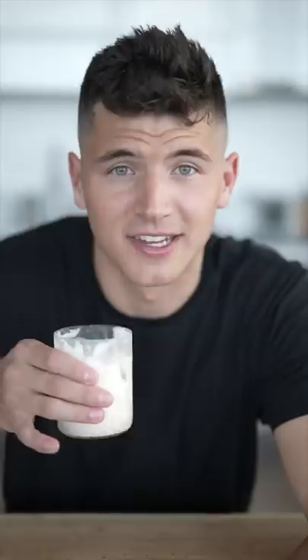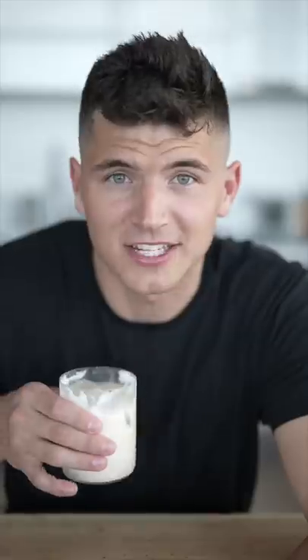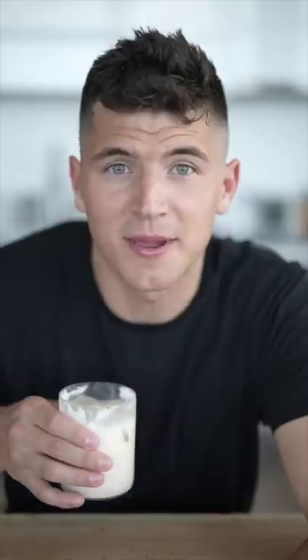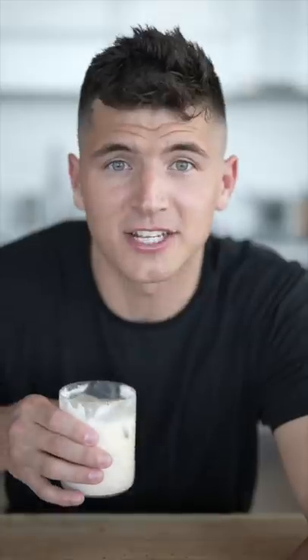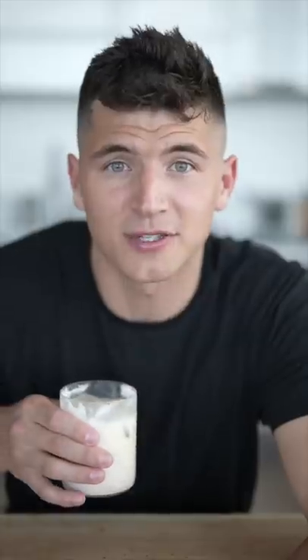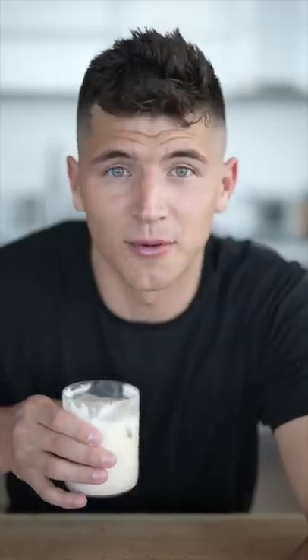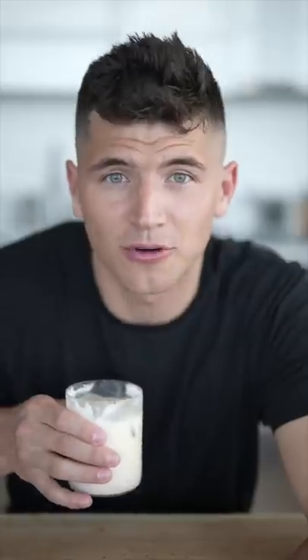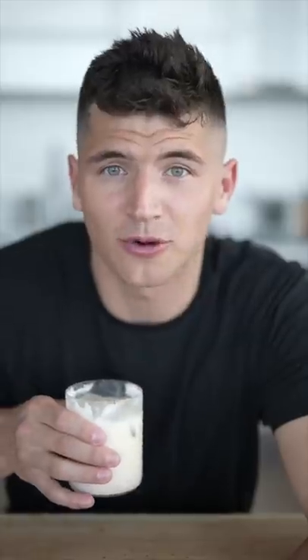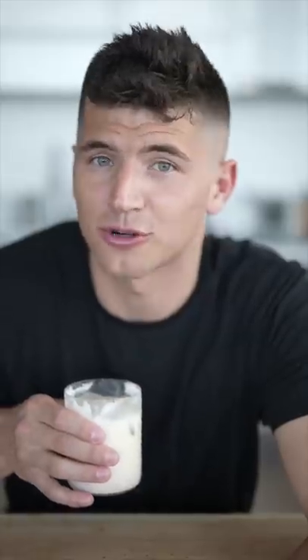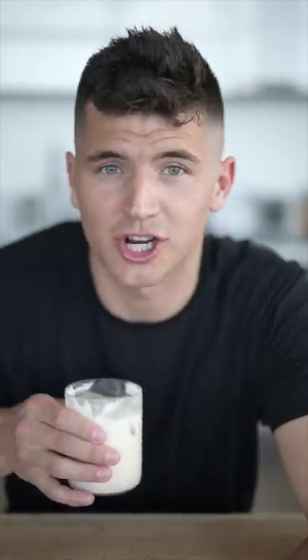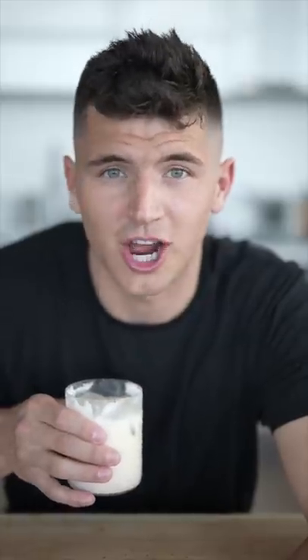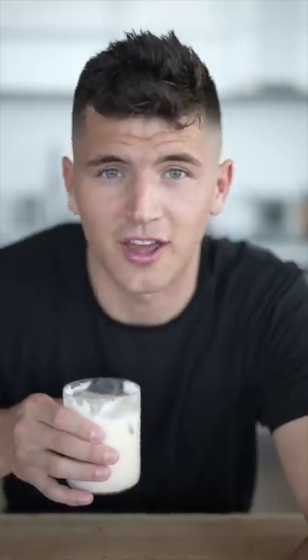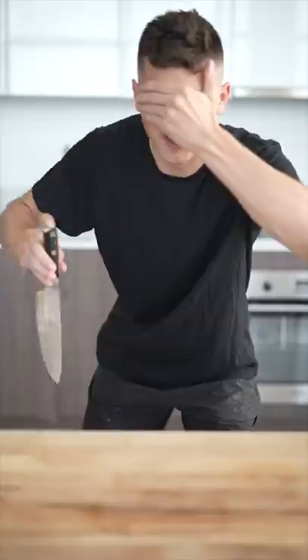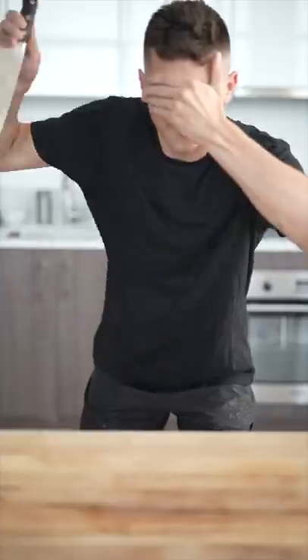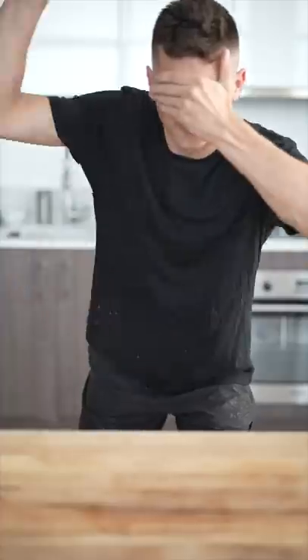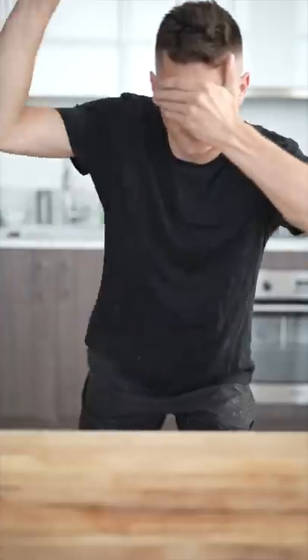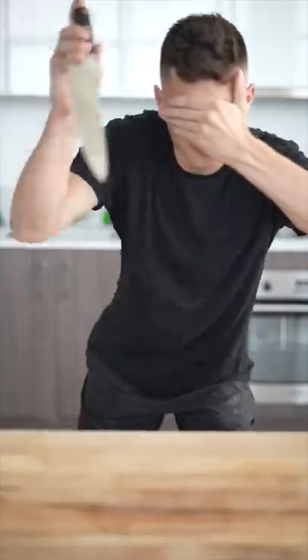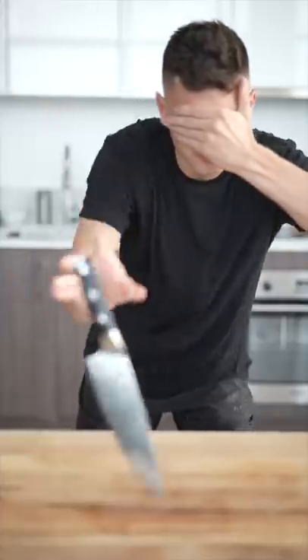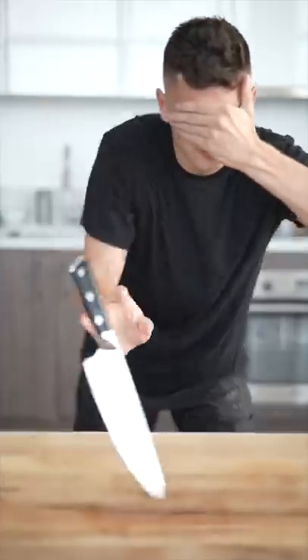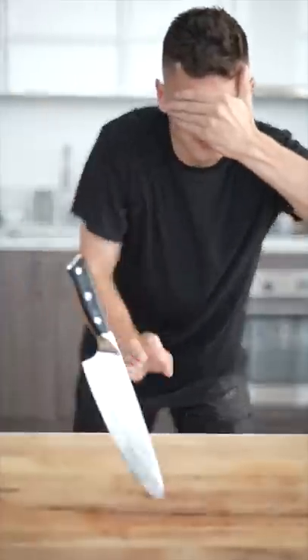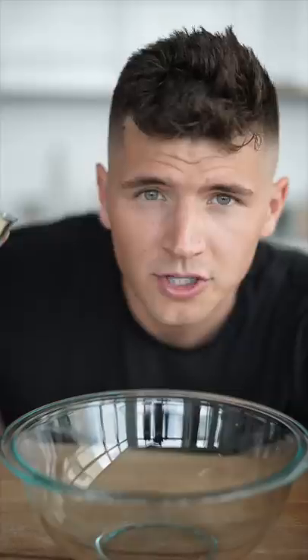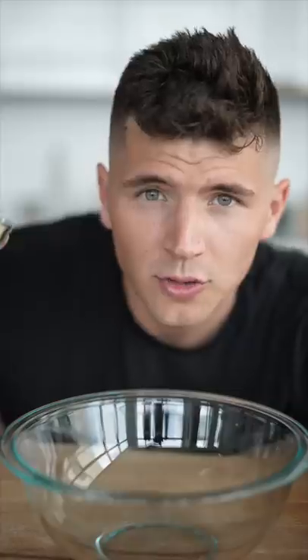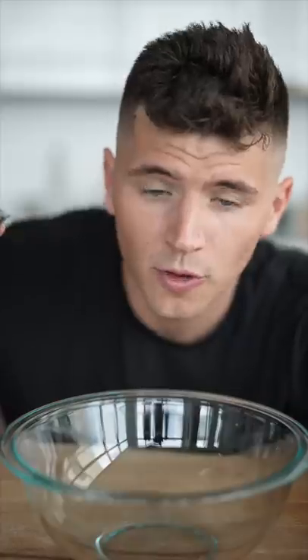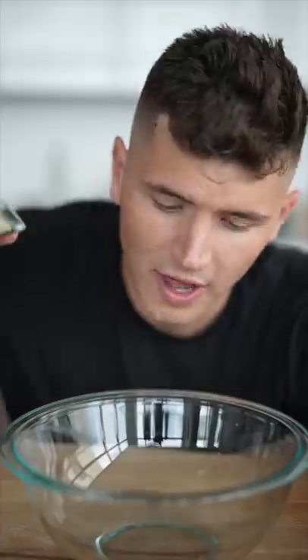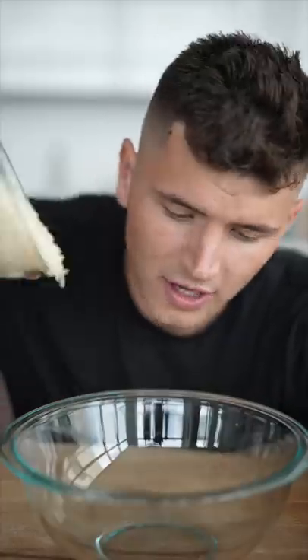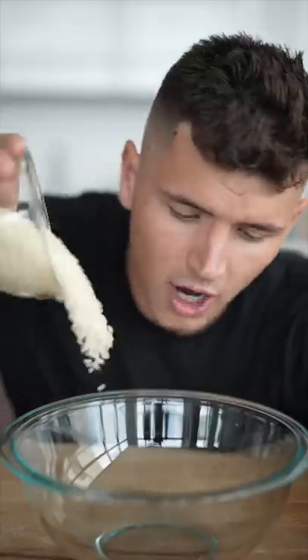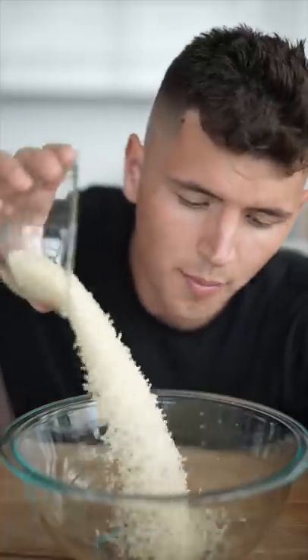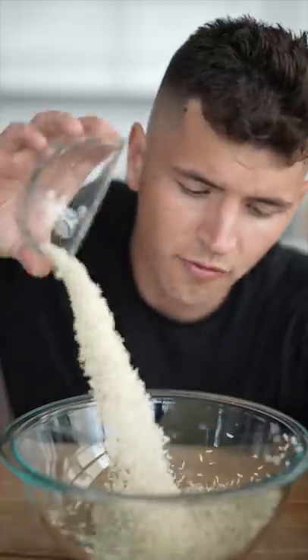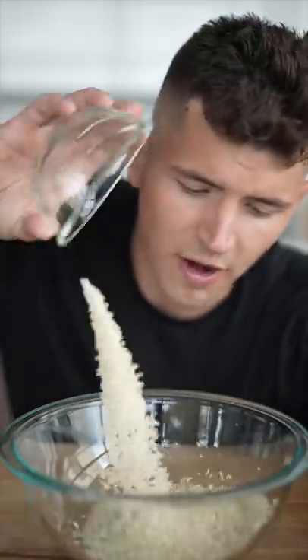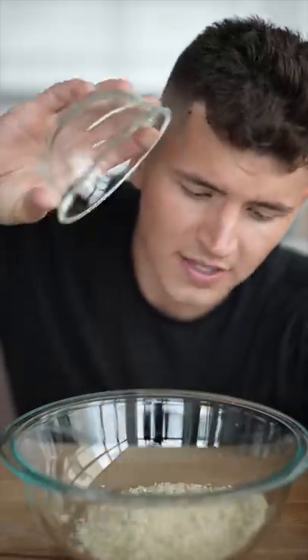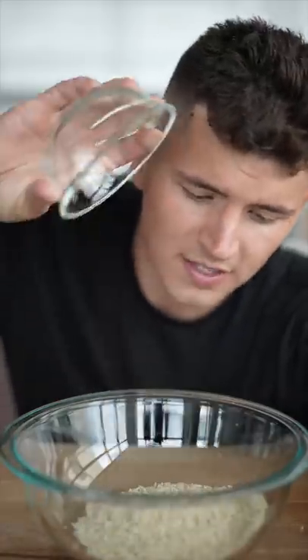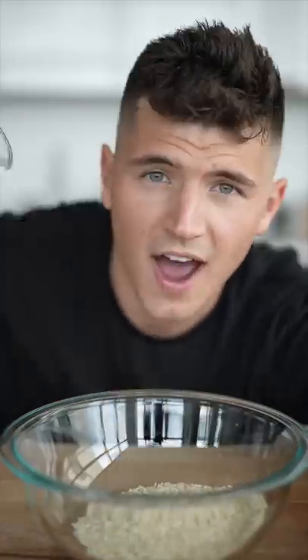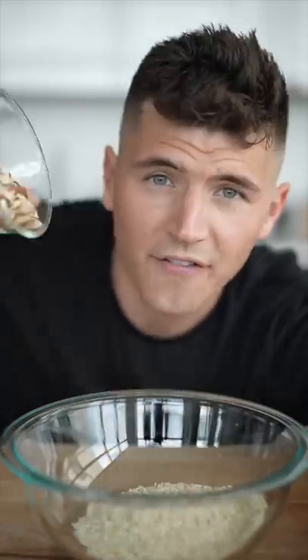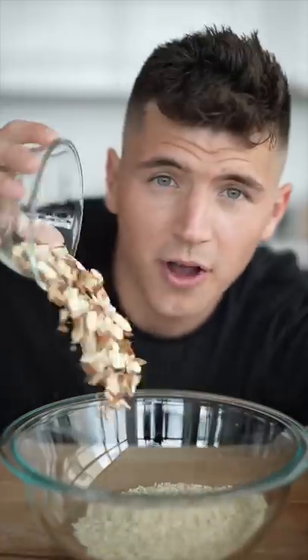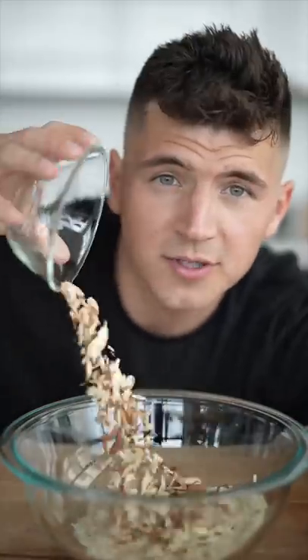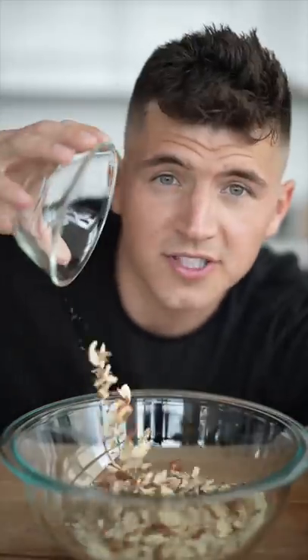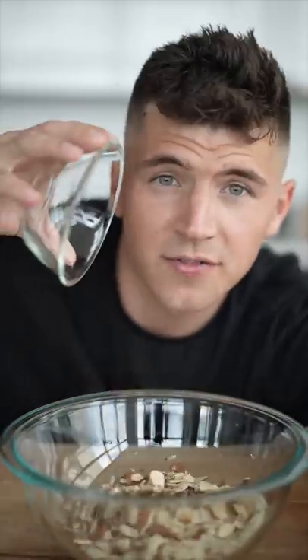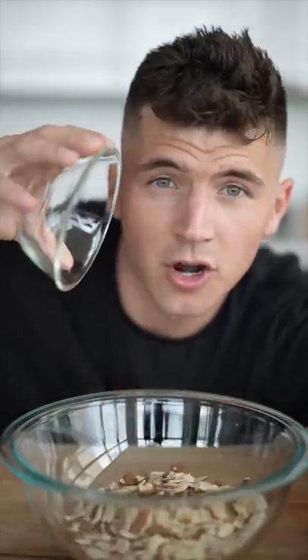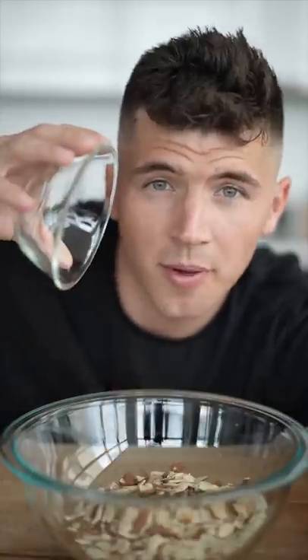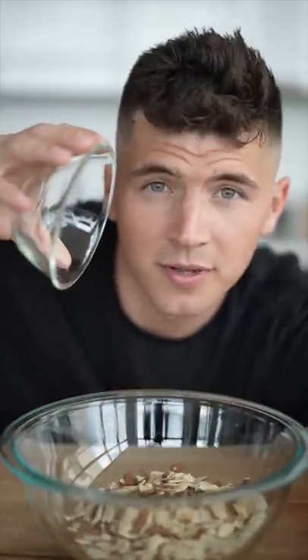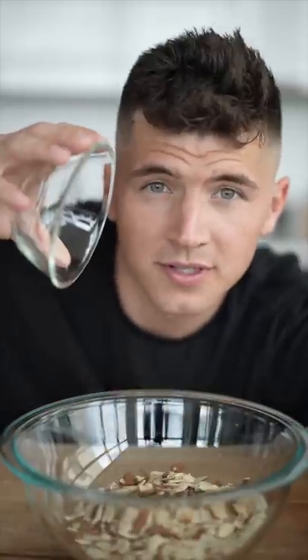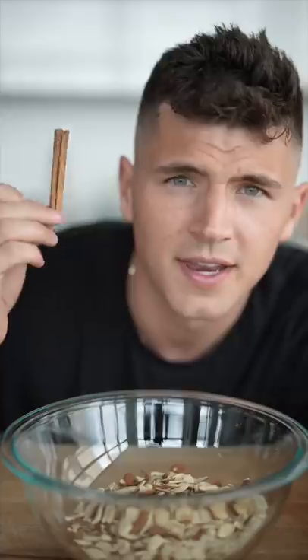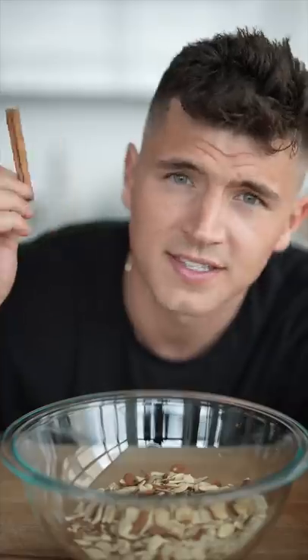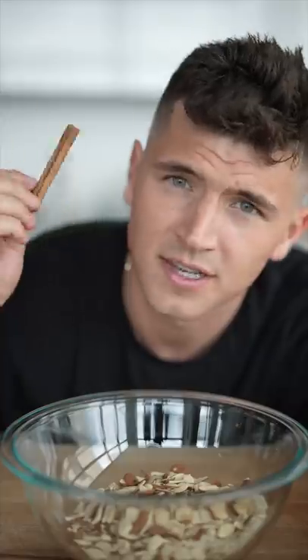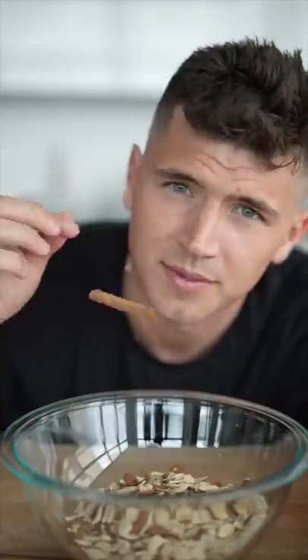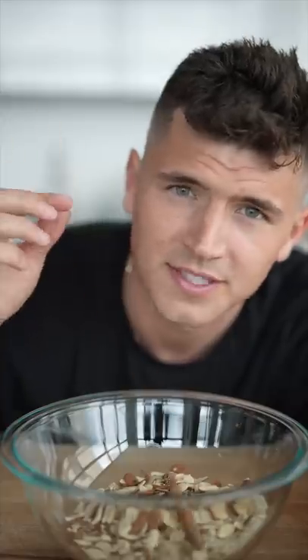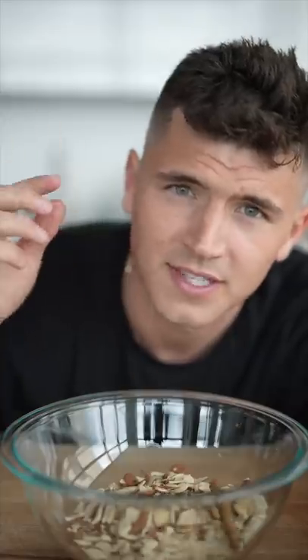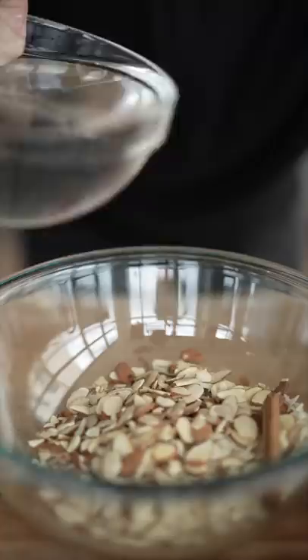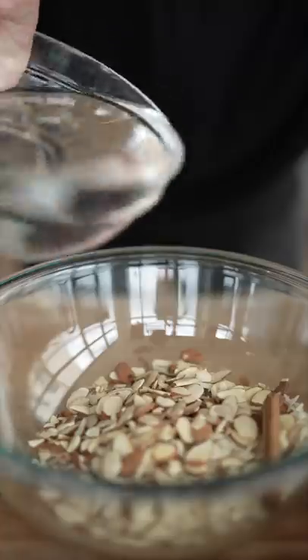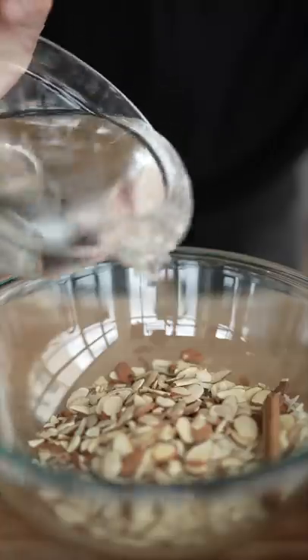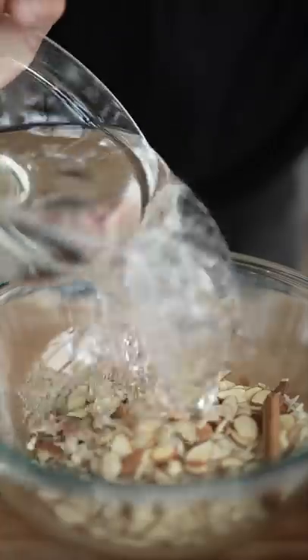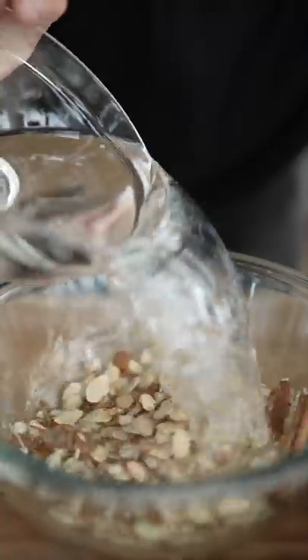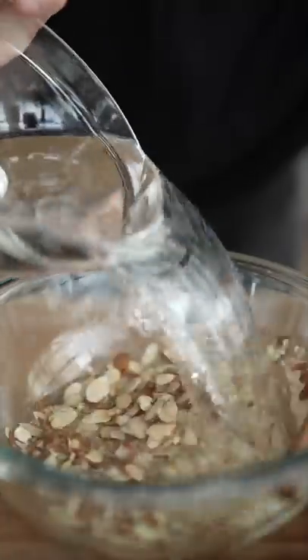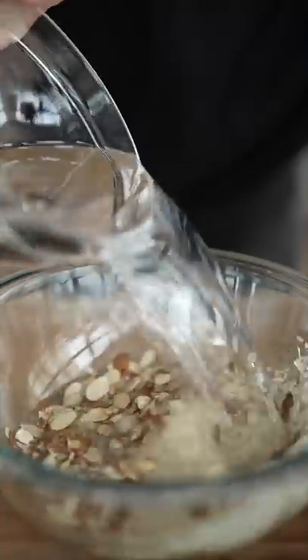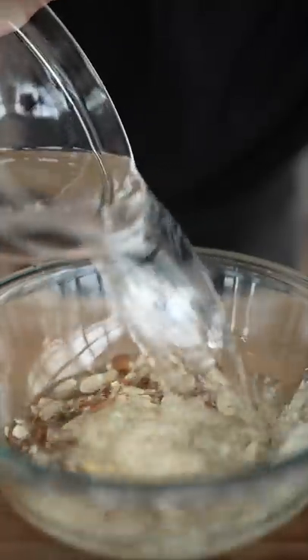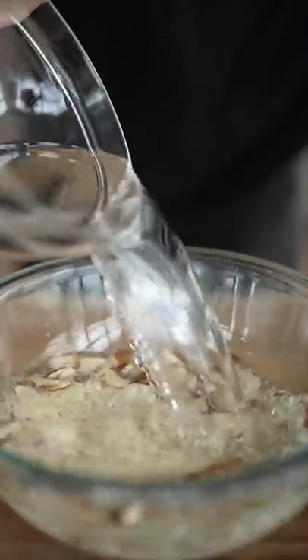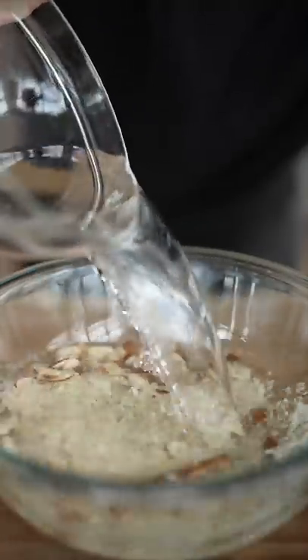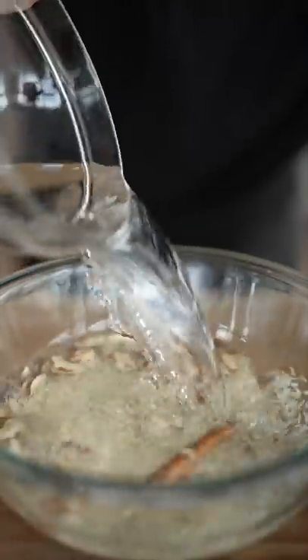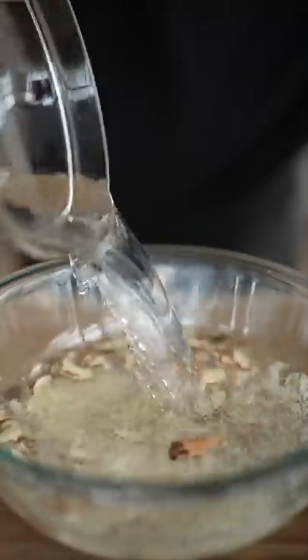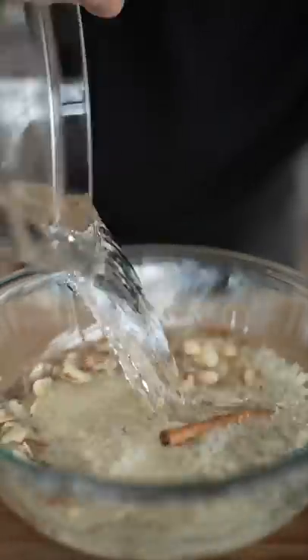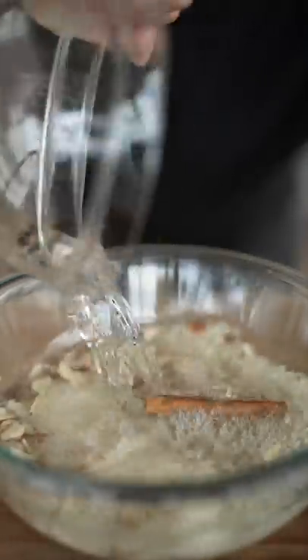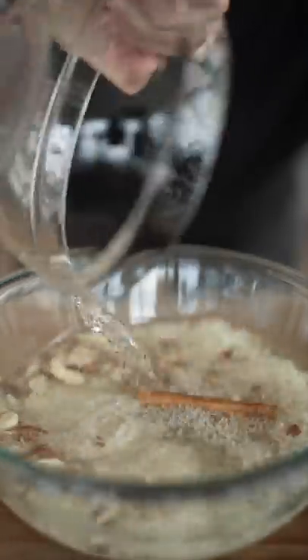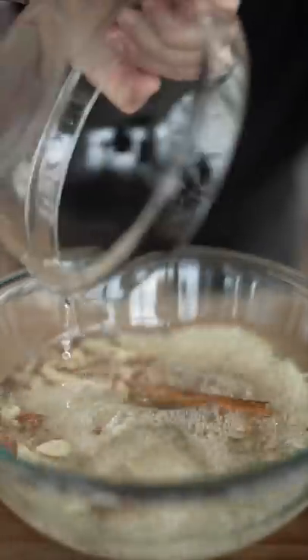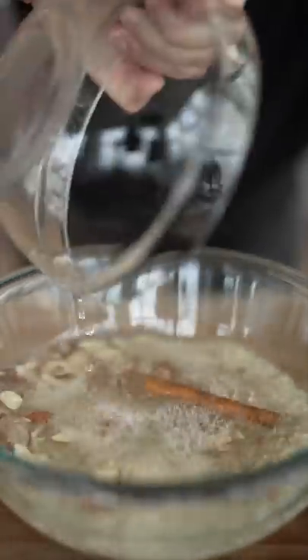Let's make smoked horchata. Into a bowl, add a cup of rice, a half cup of slivered almonds, and a cinnamon stick. Then cover with water and soak overnight.